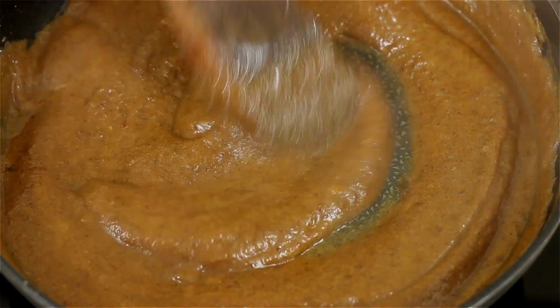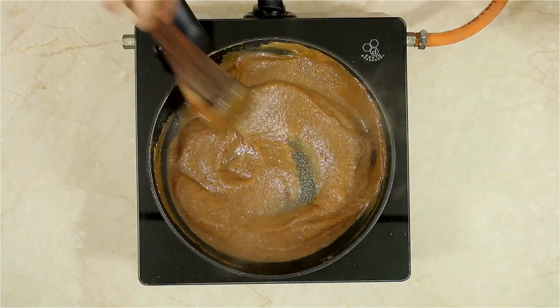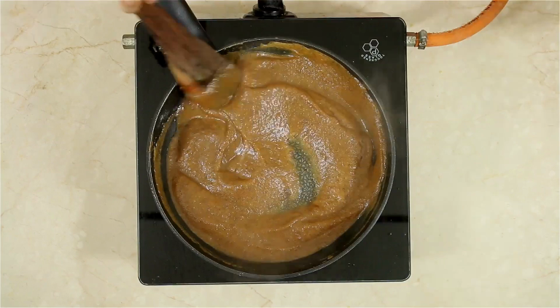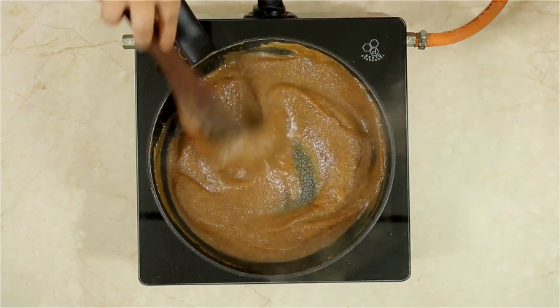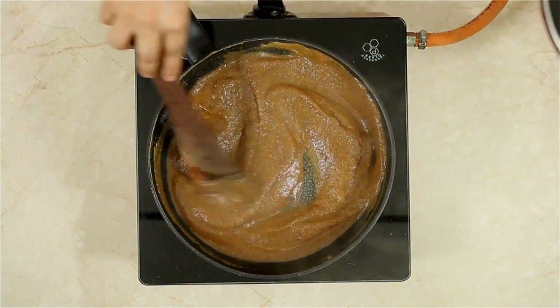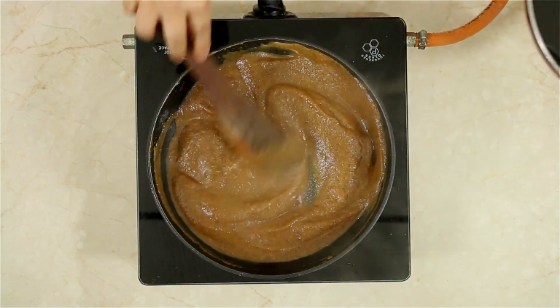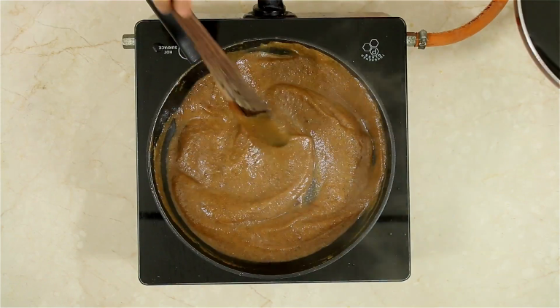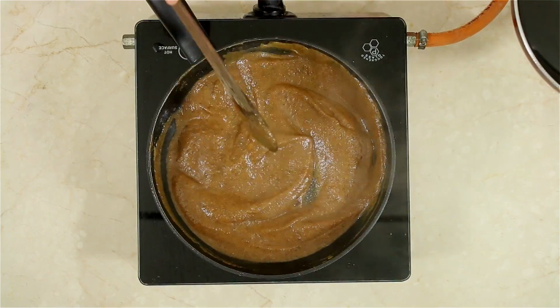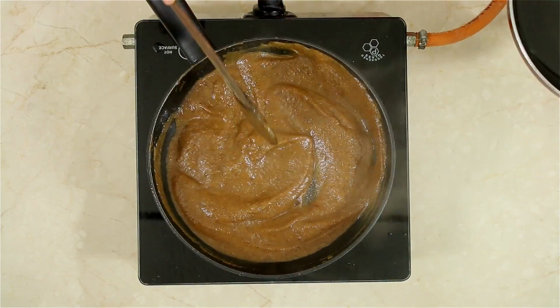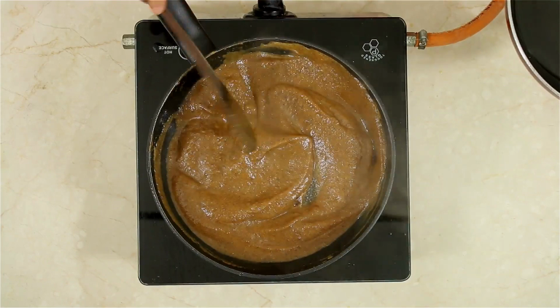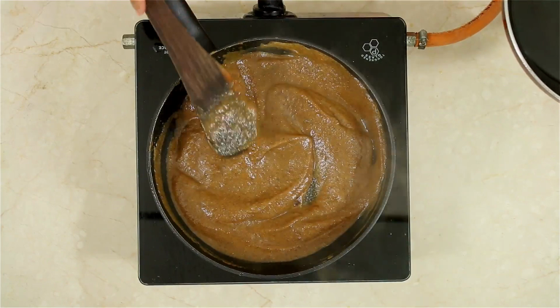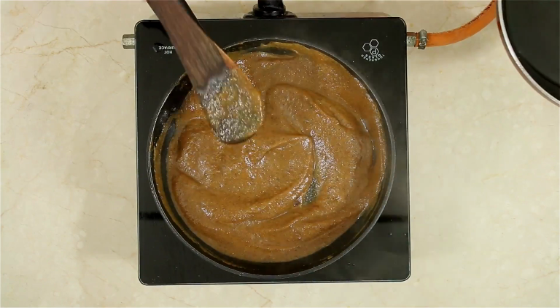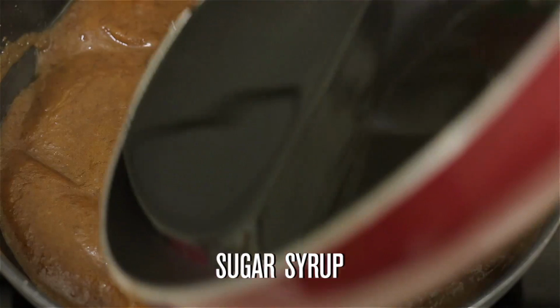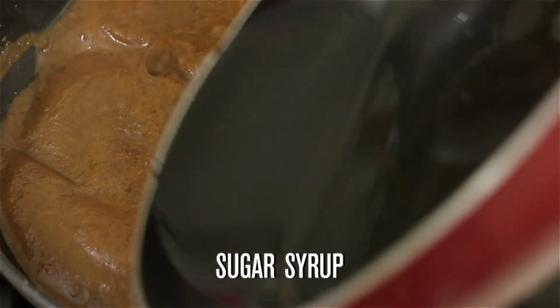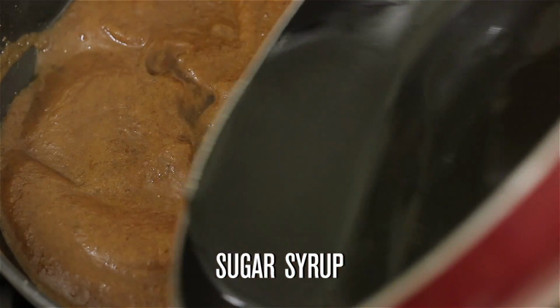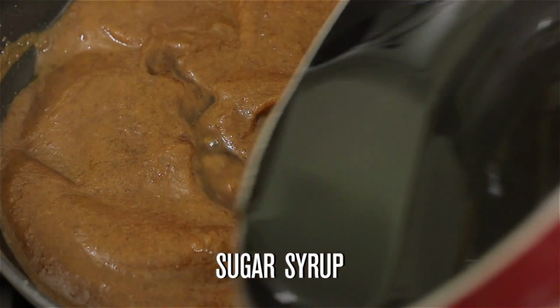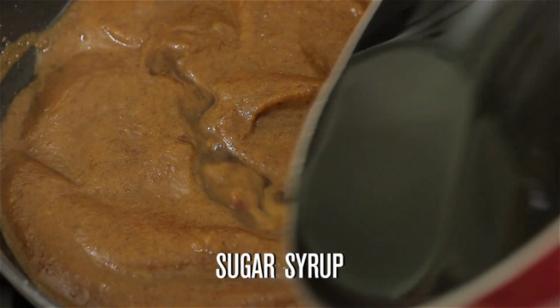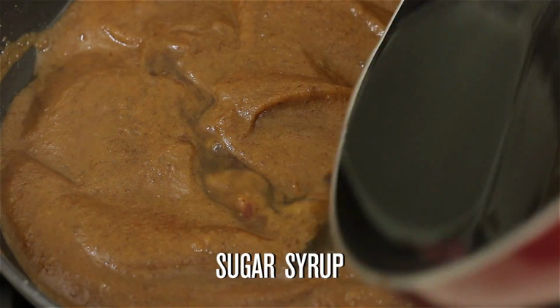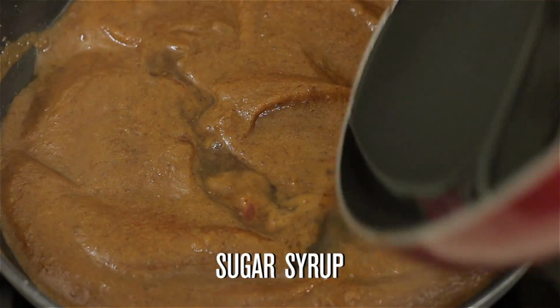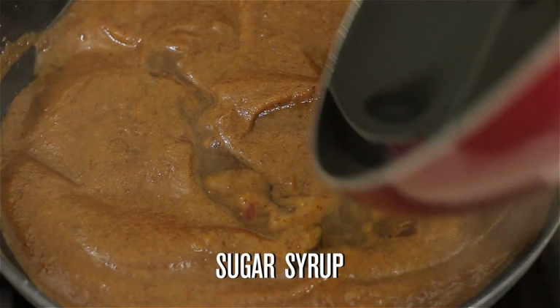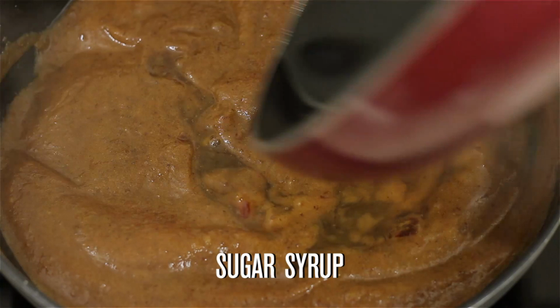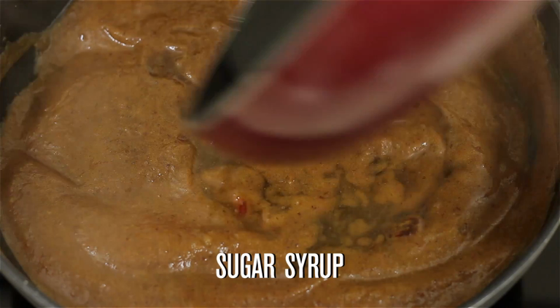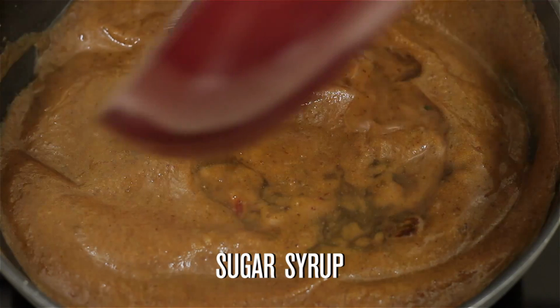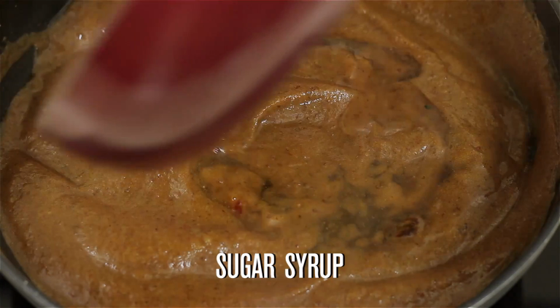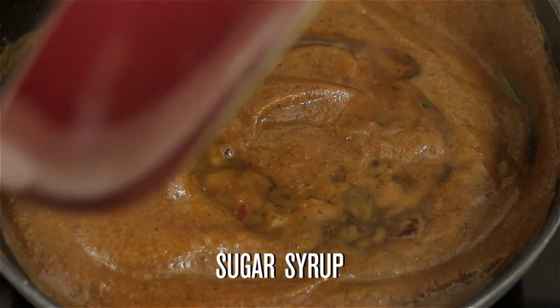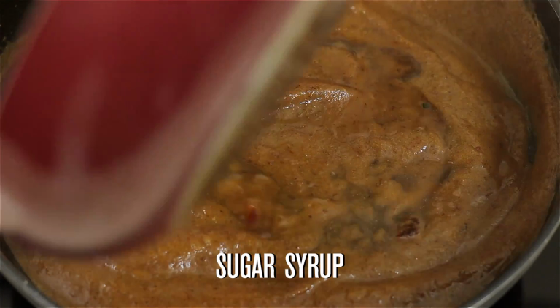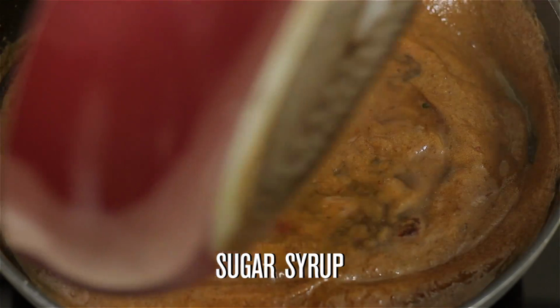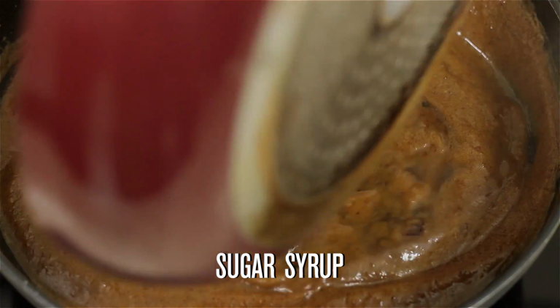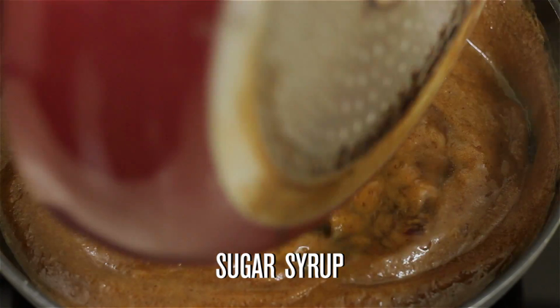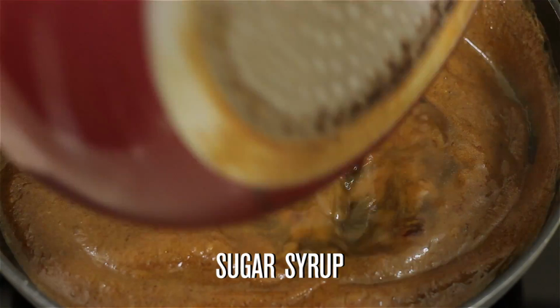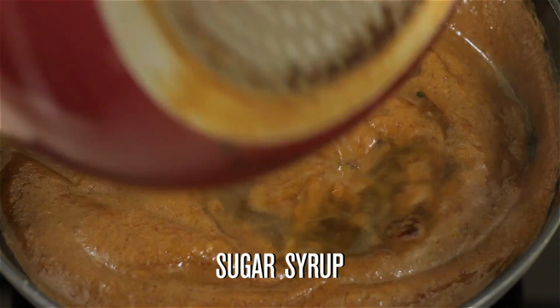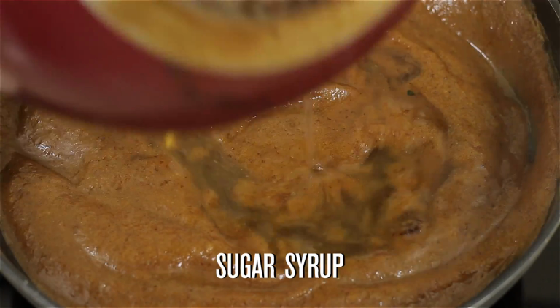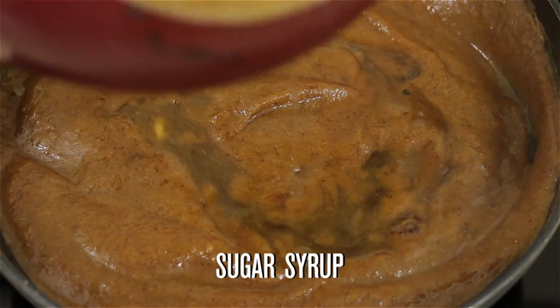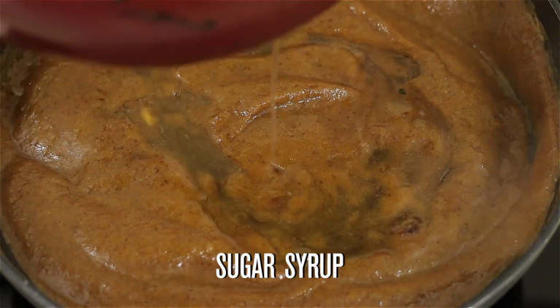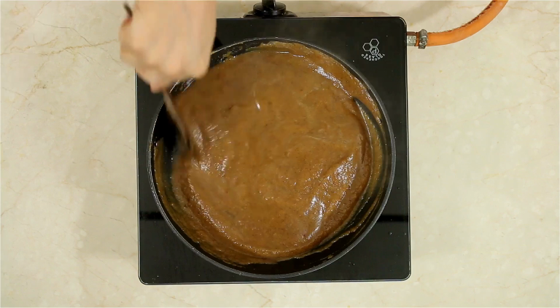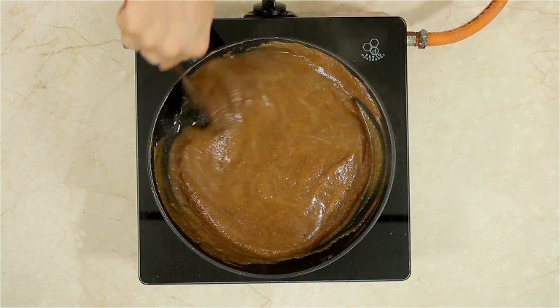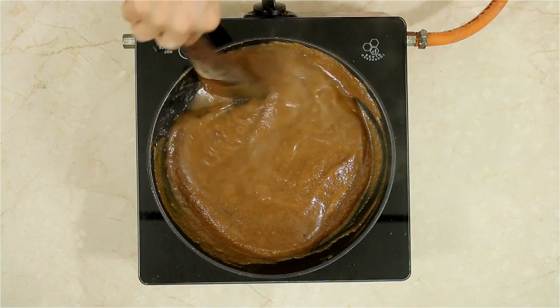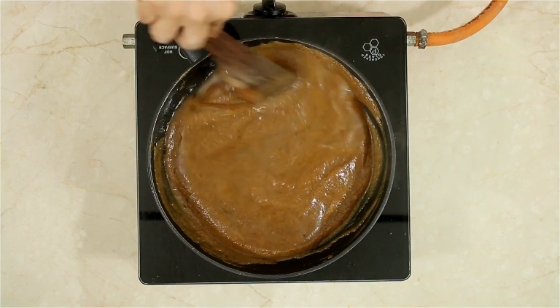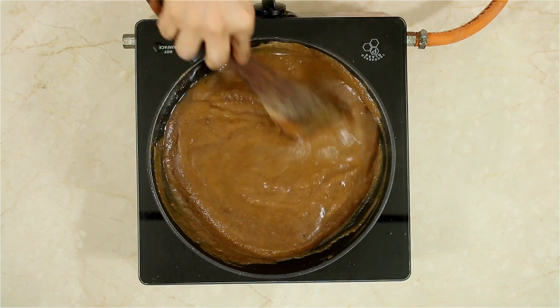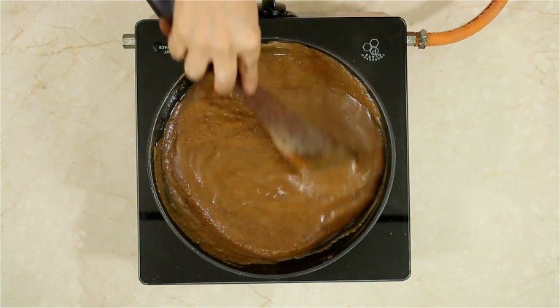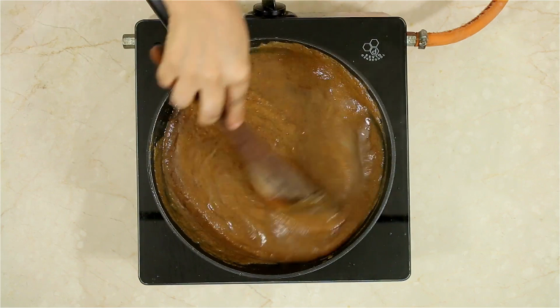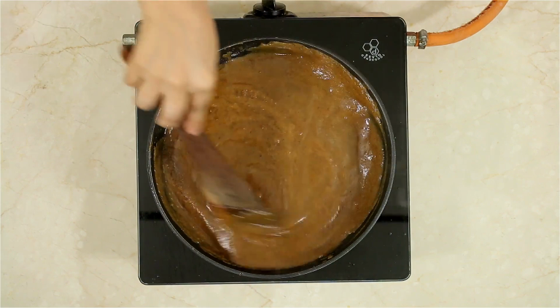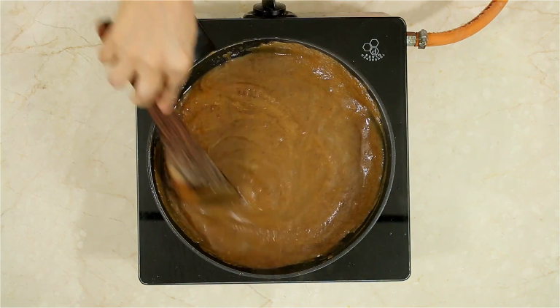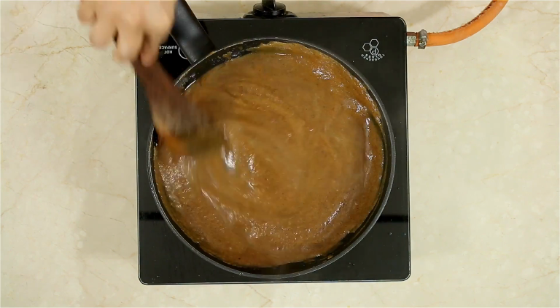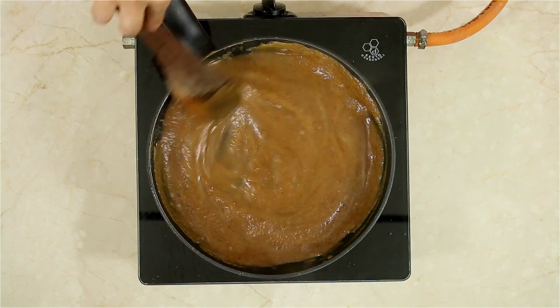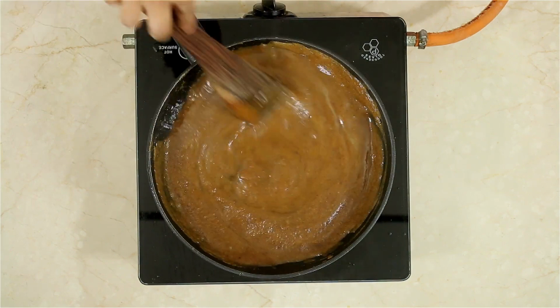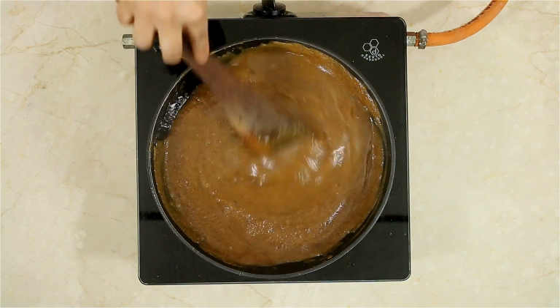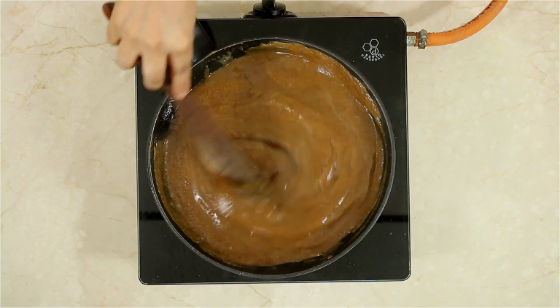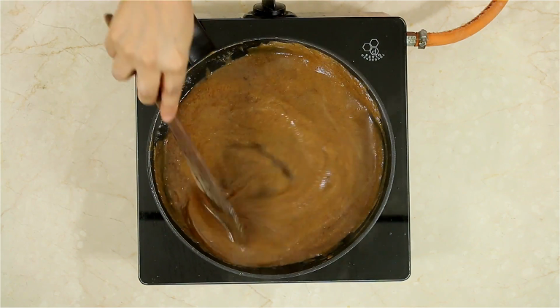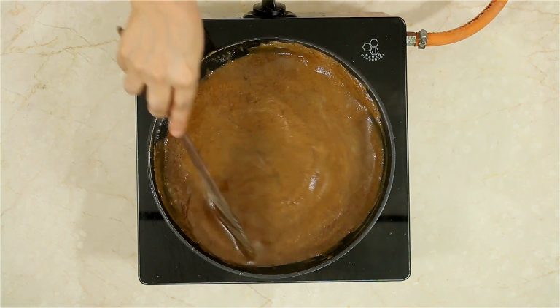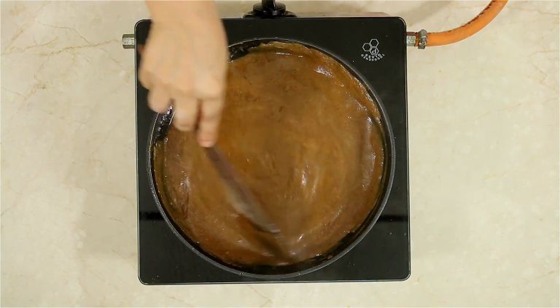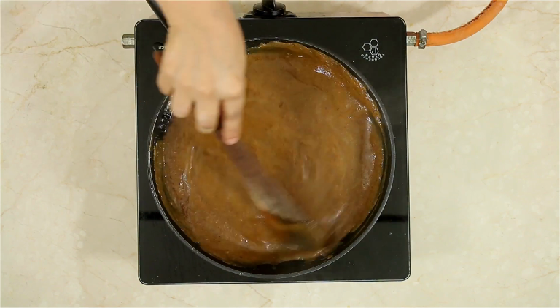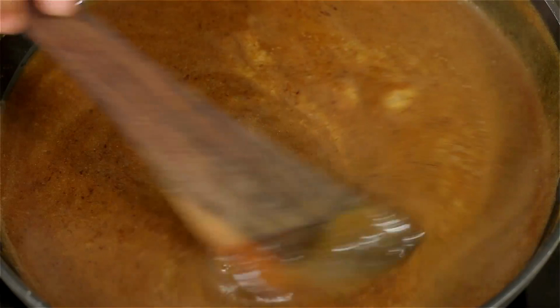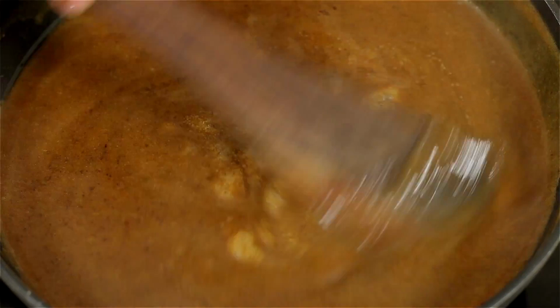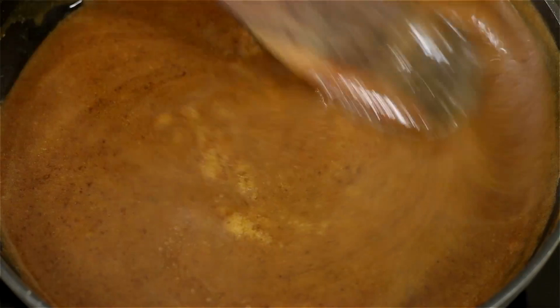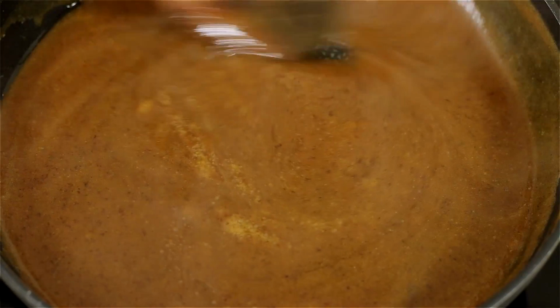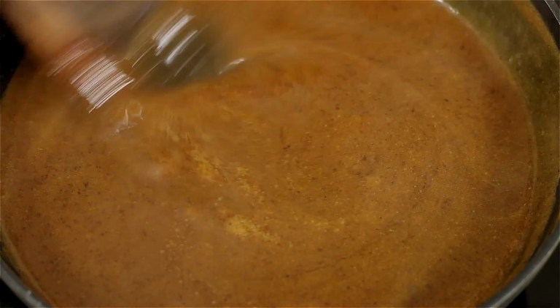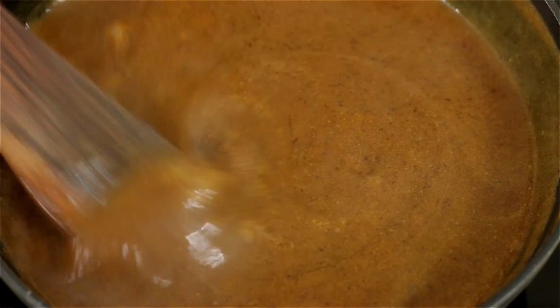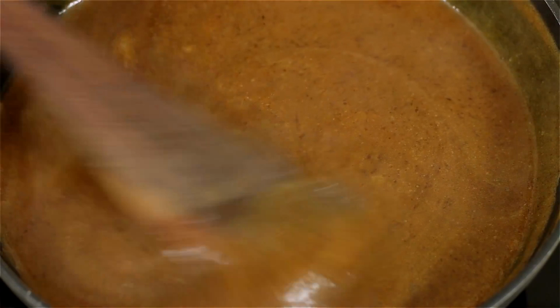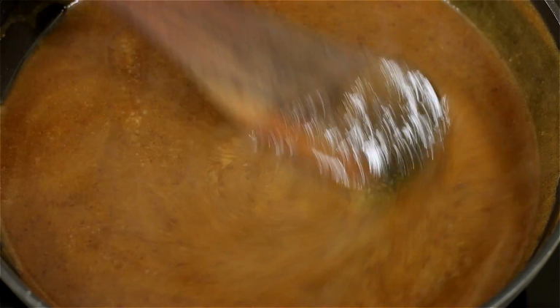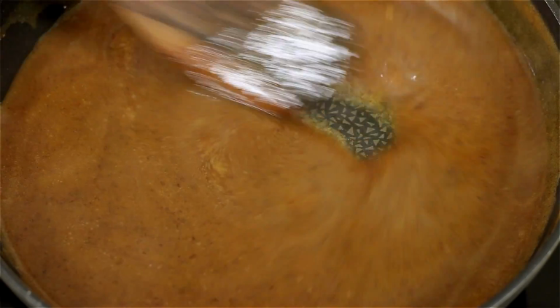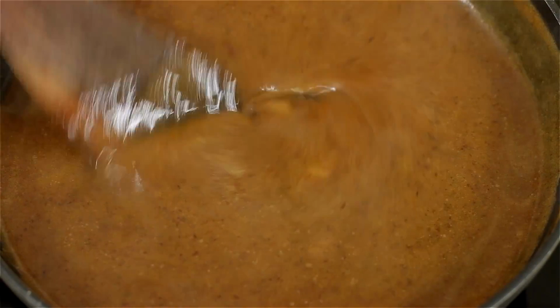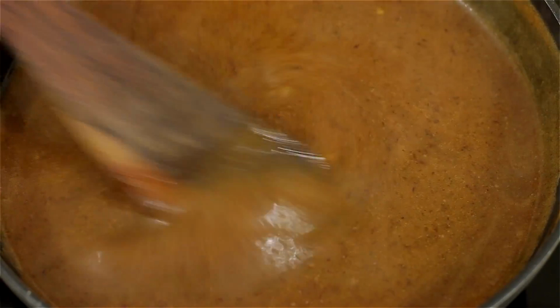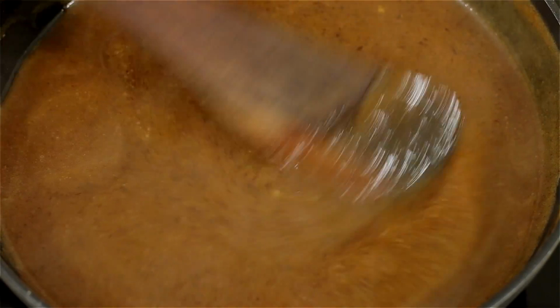After 5 minutes, add the sugar syrup. Continue to cook on medium flame till the mixture thickens.